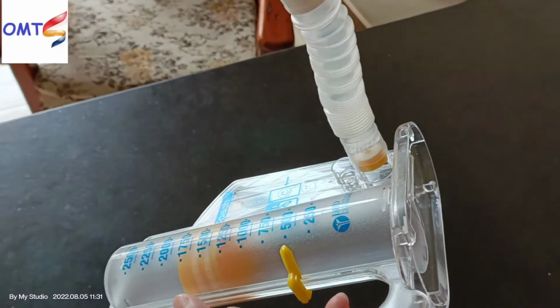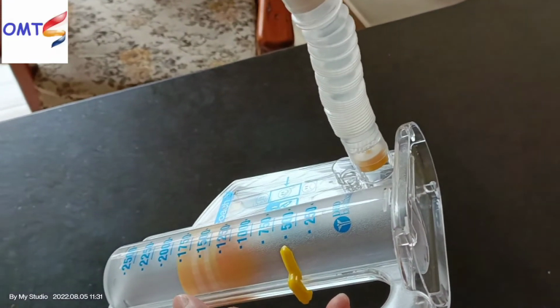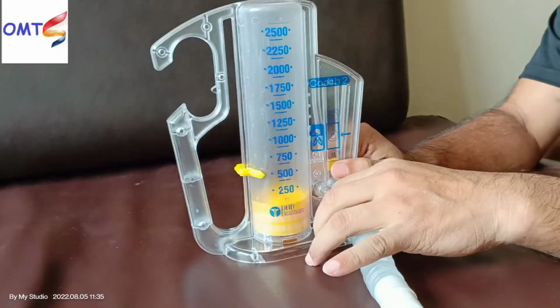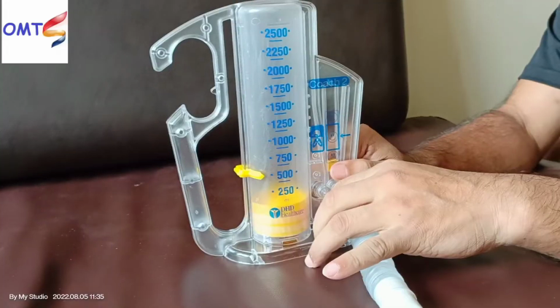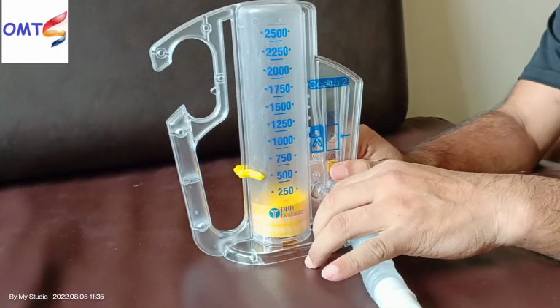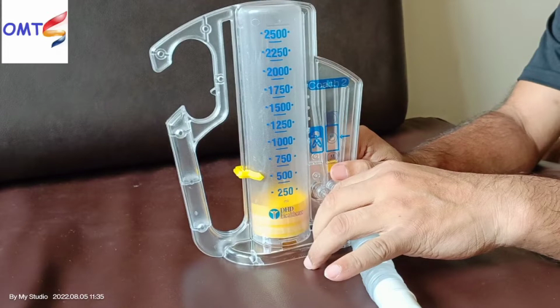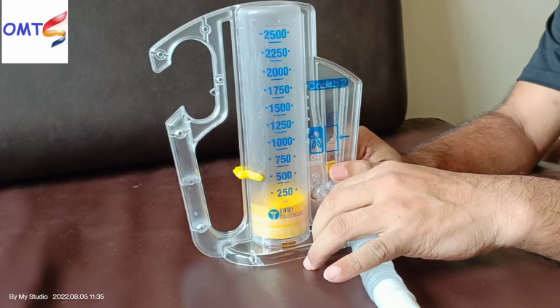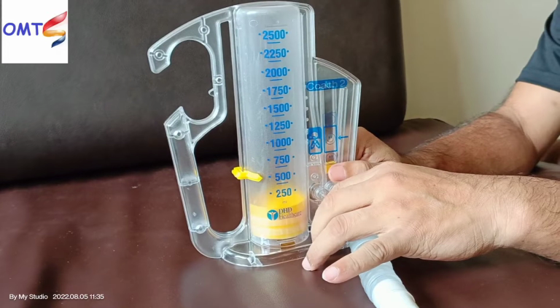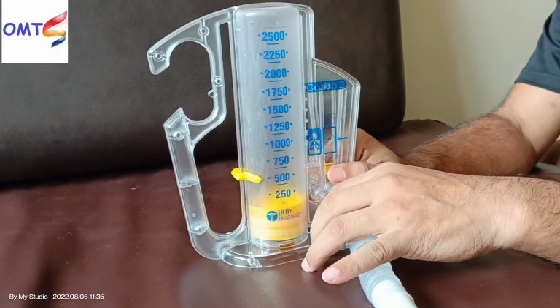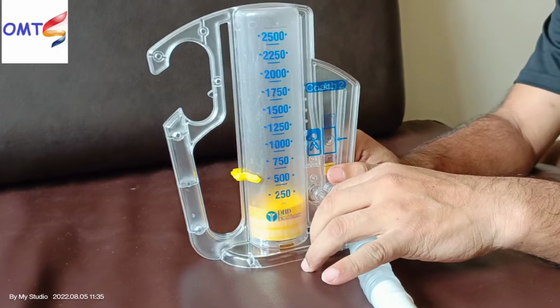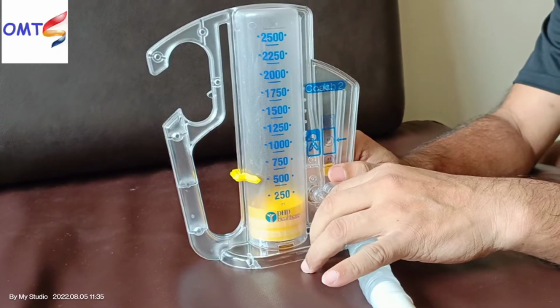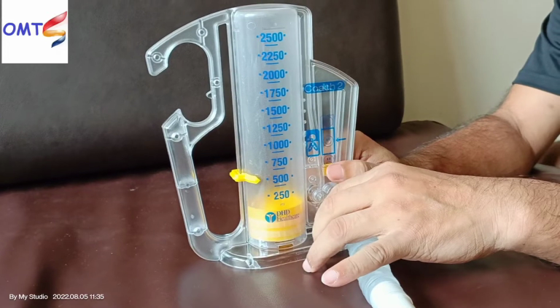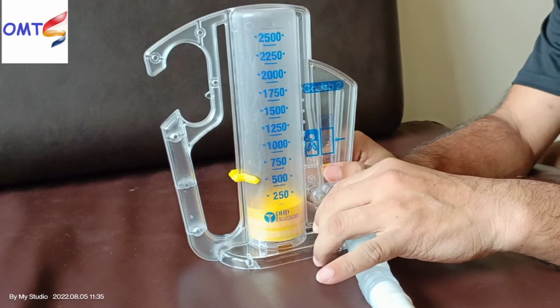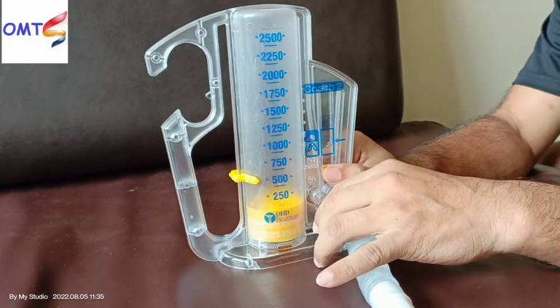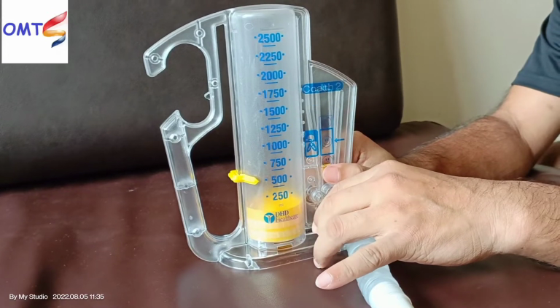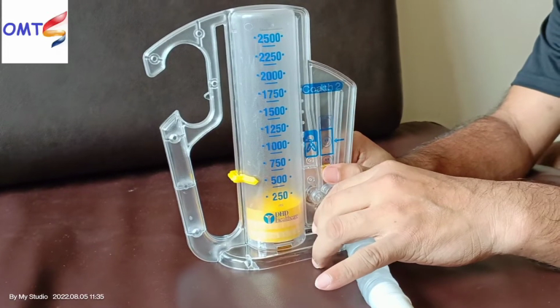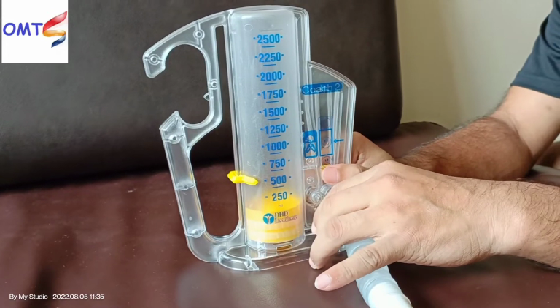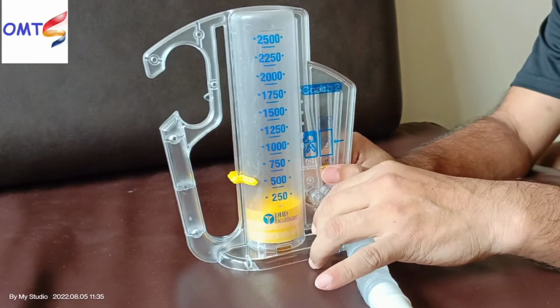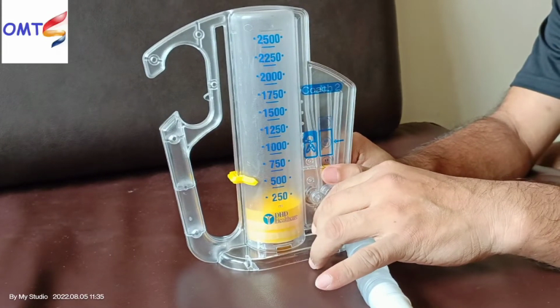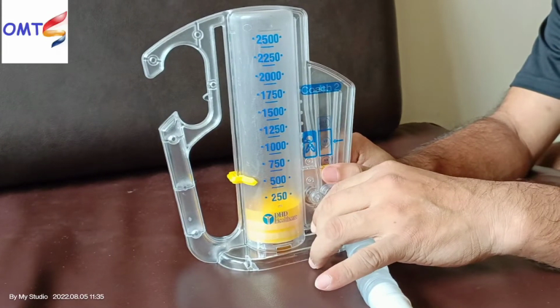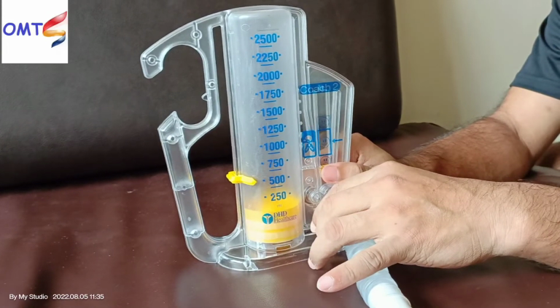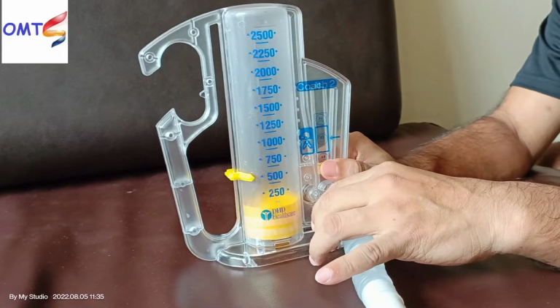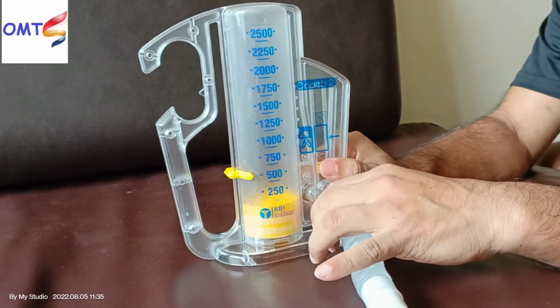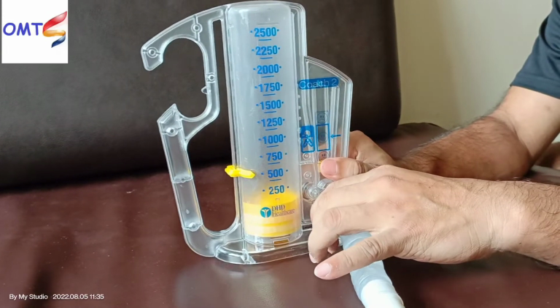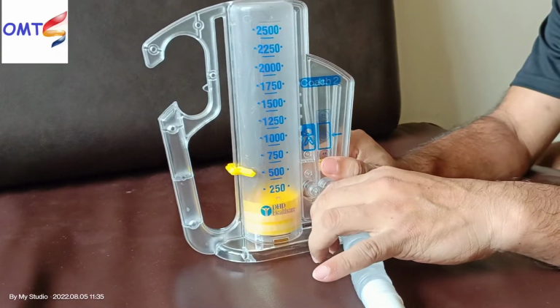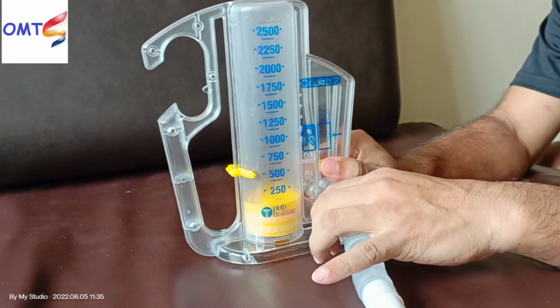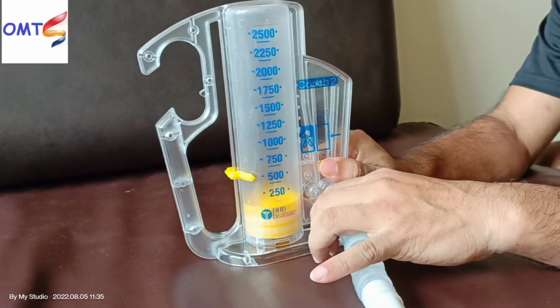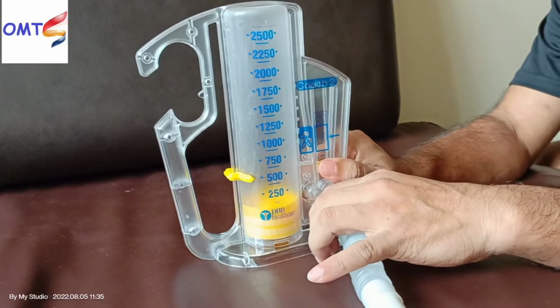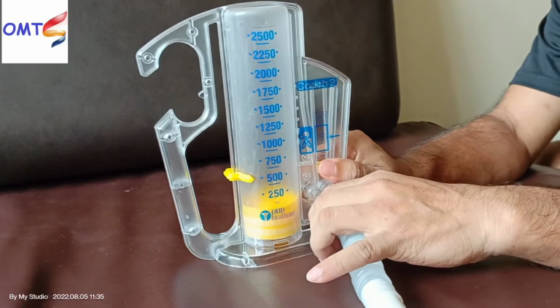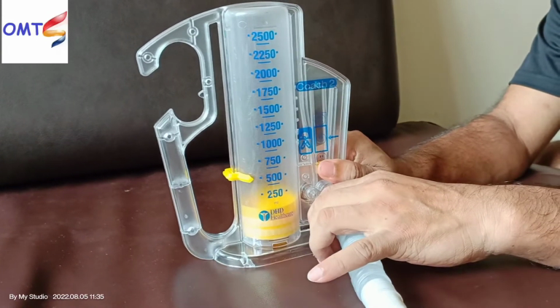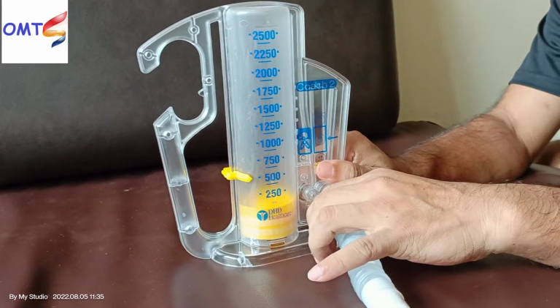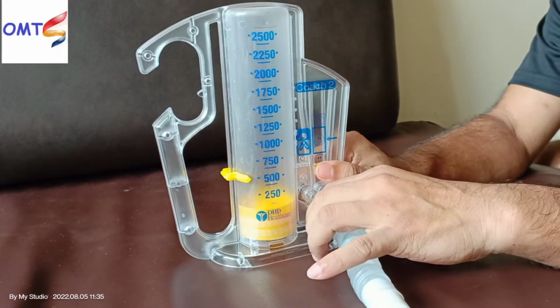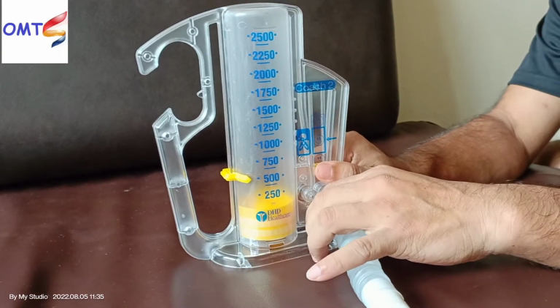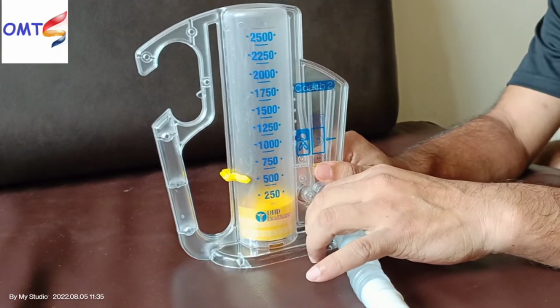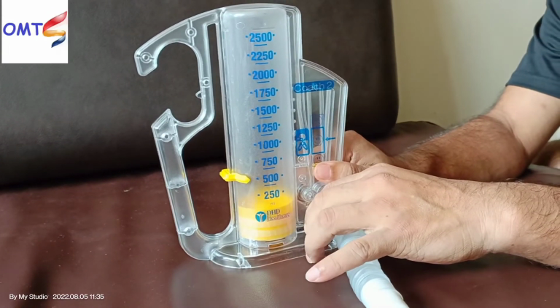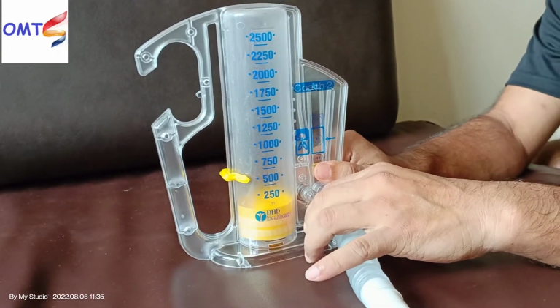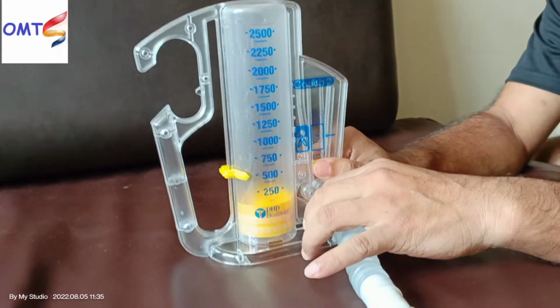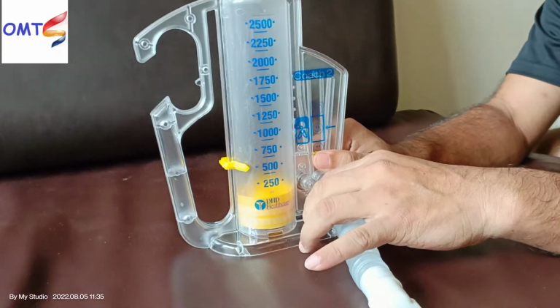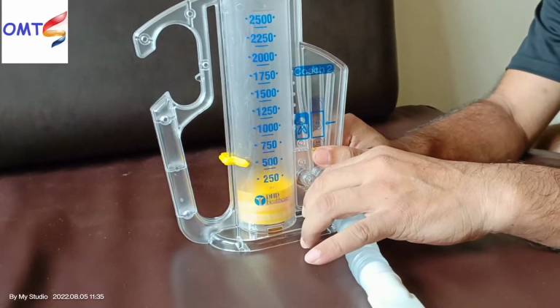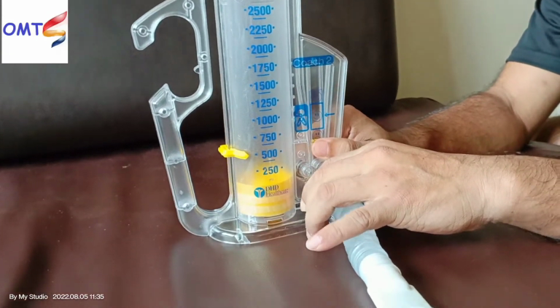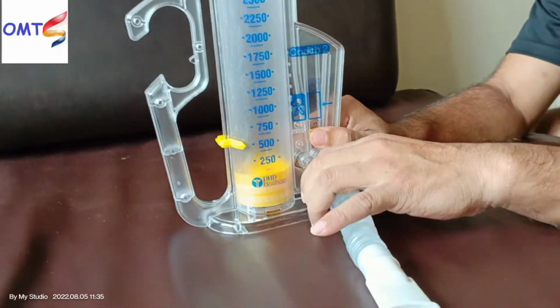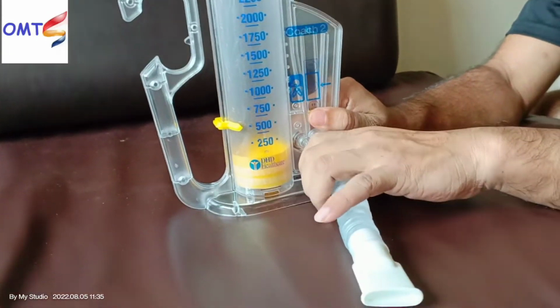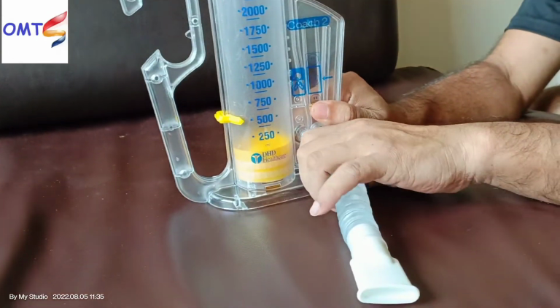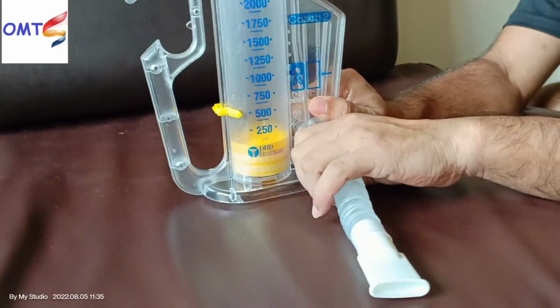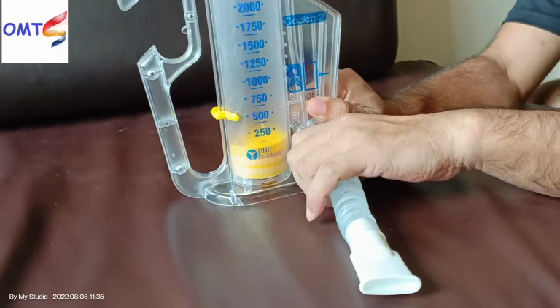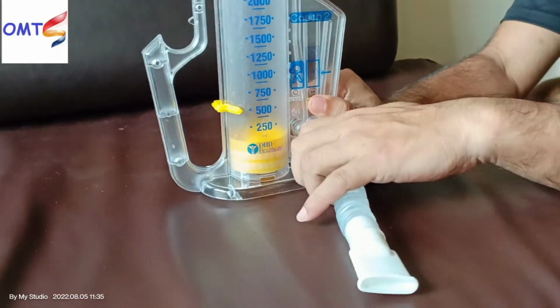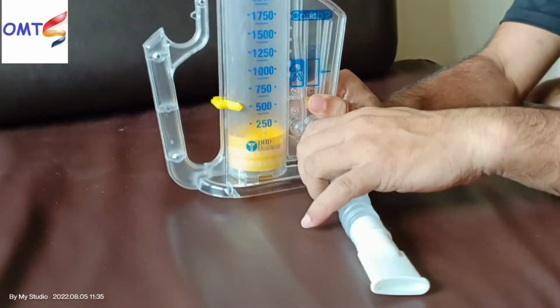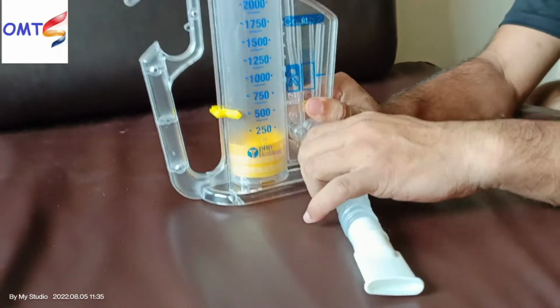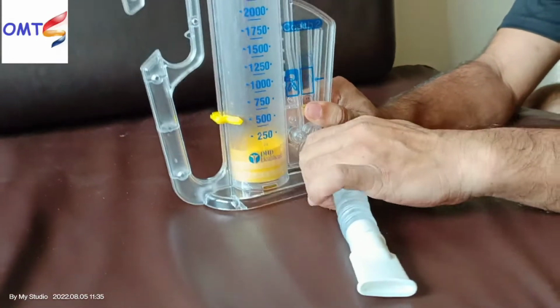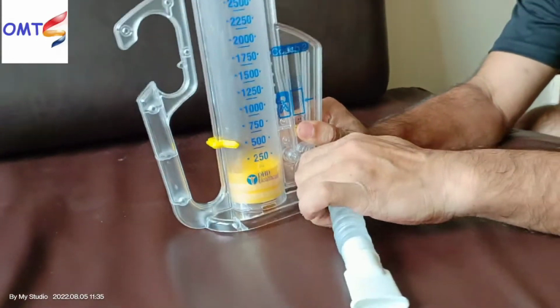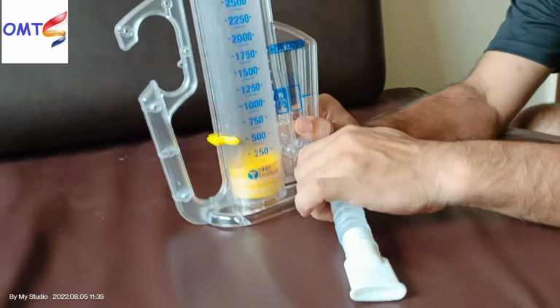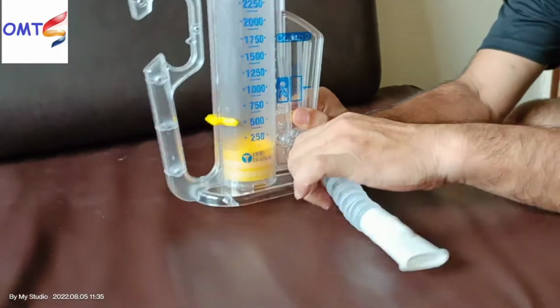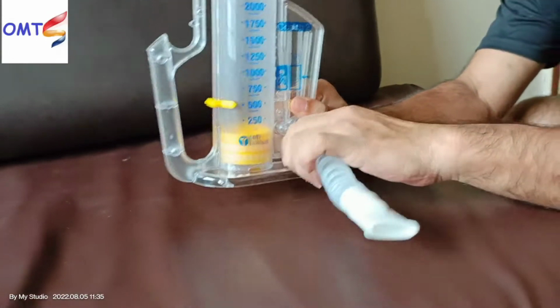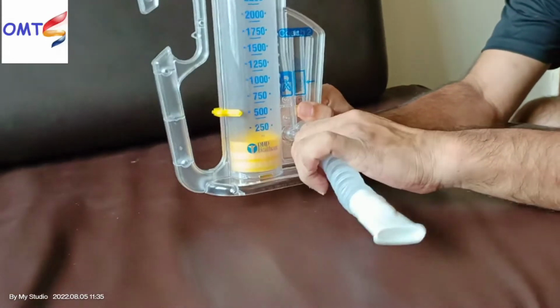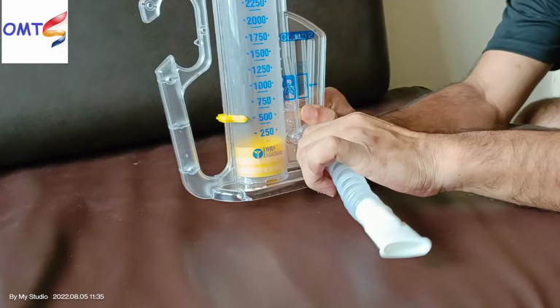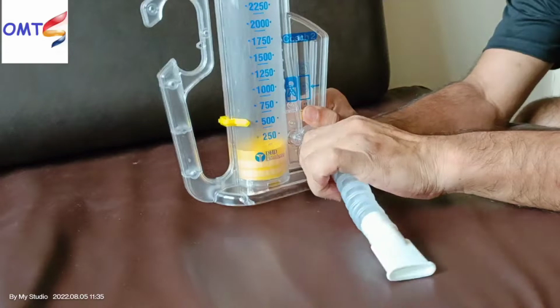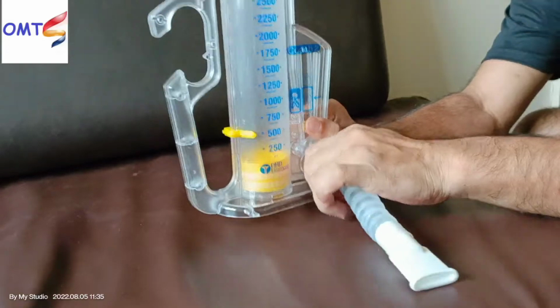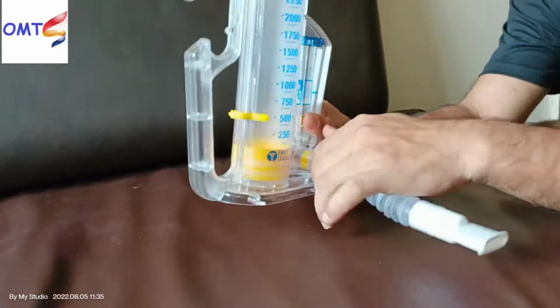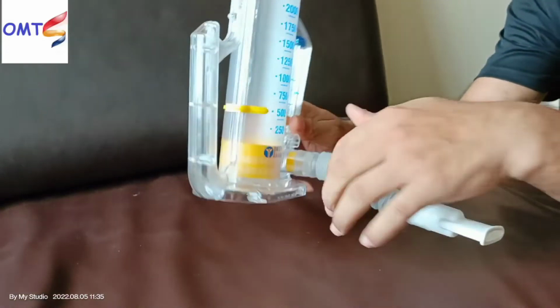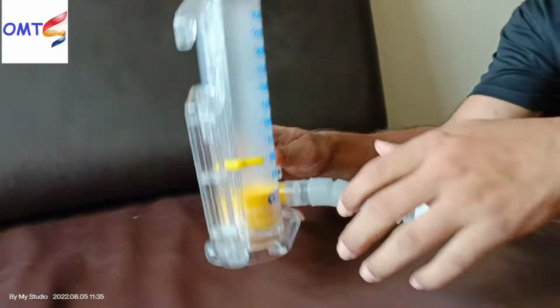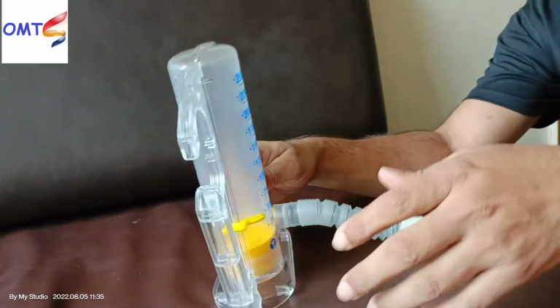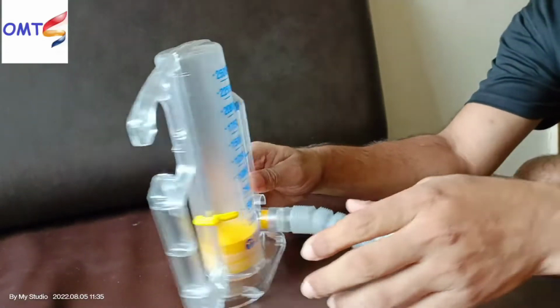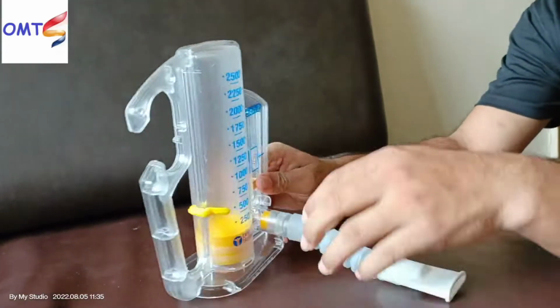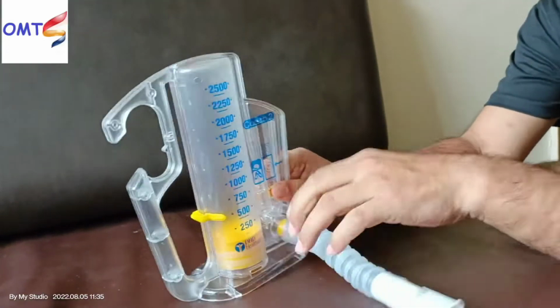I bought this spirometer from the local market. Now I will show you how to set up this machine.